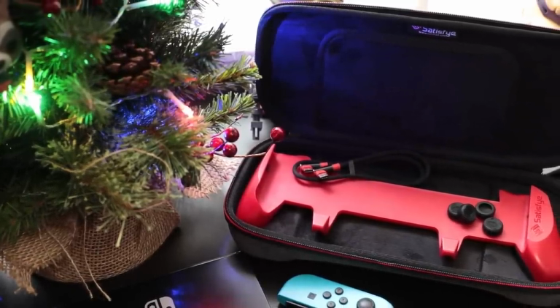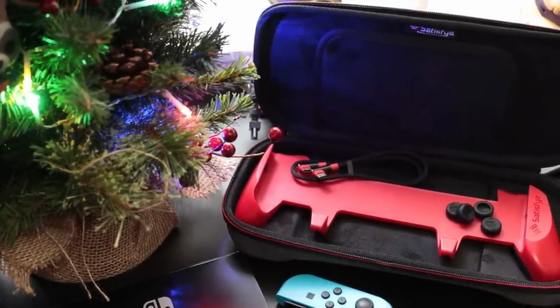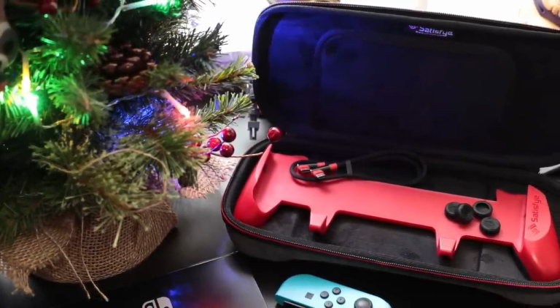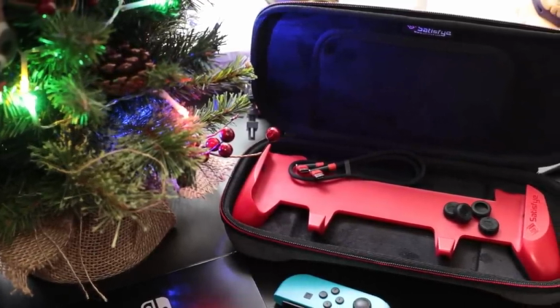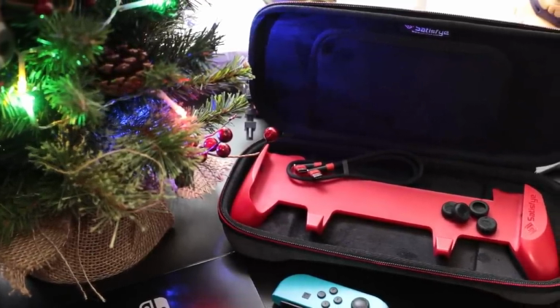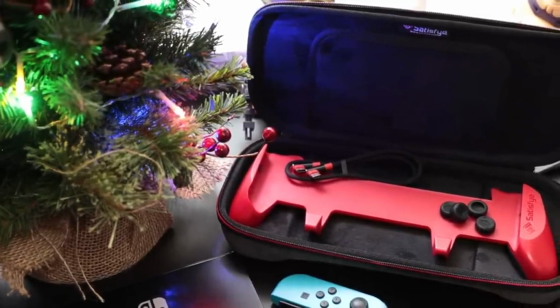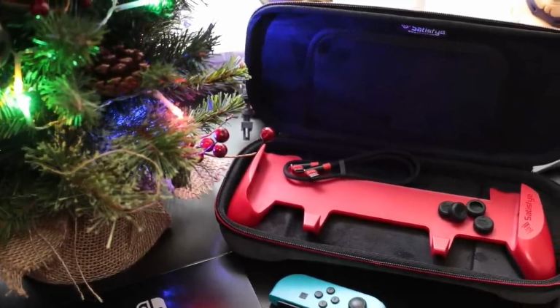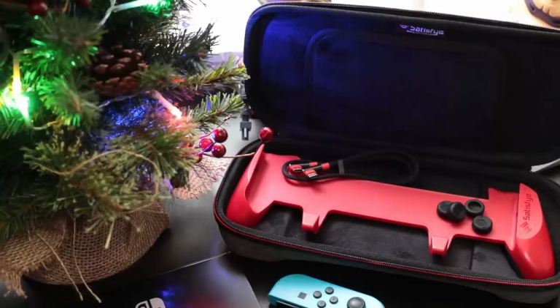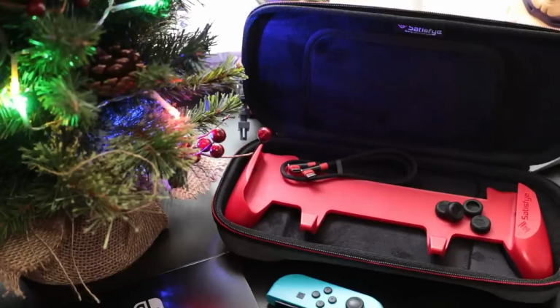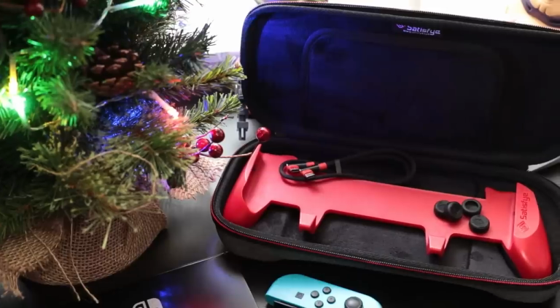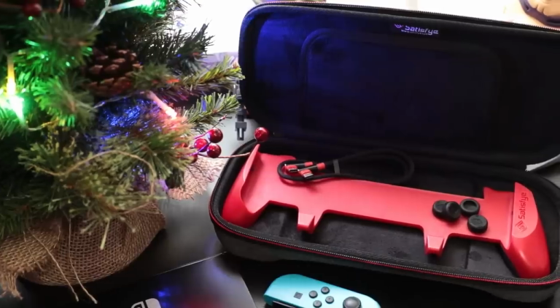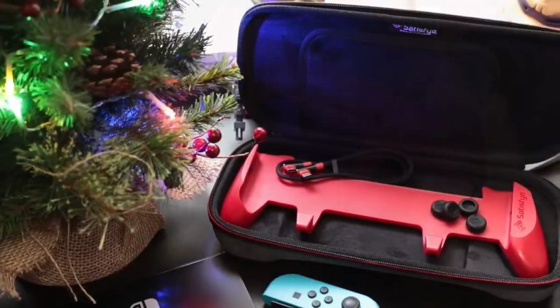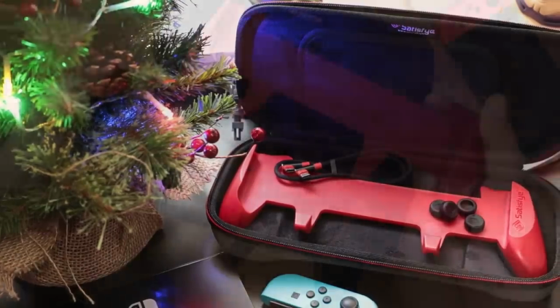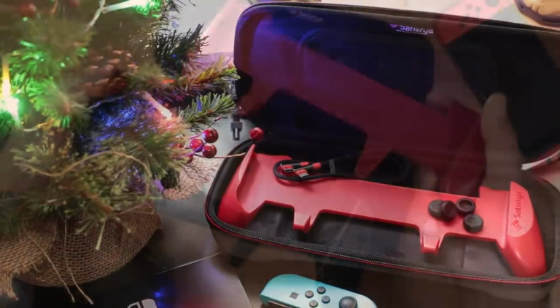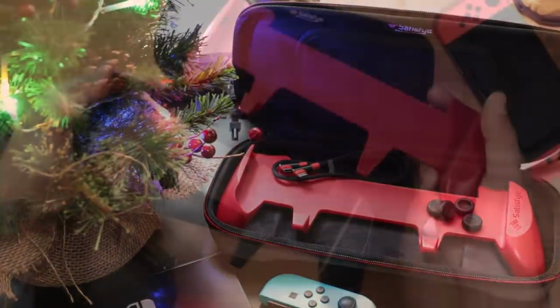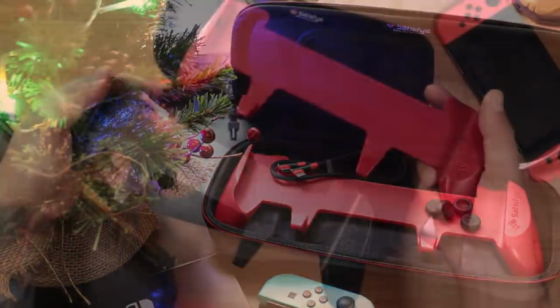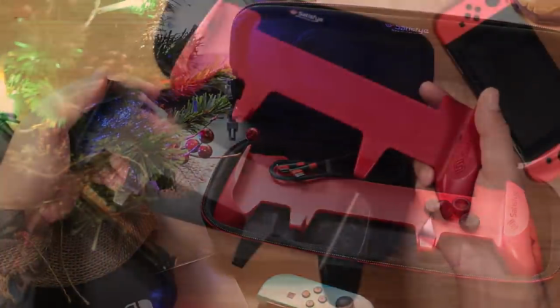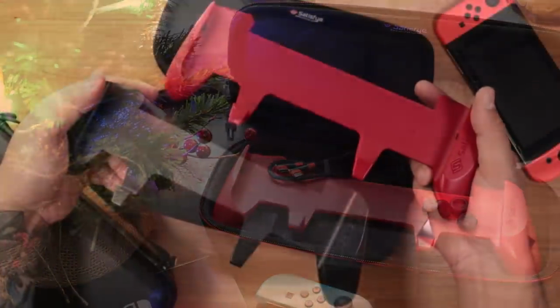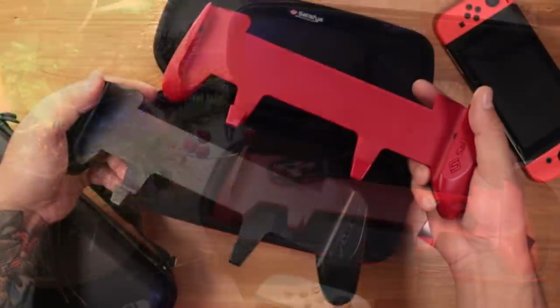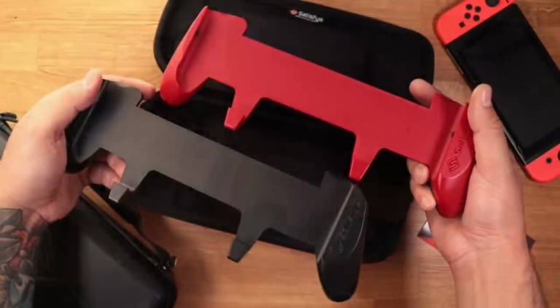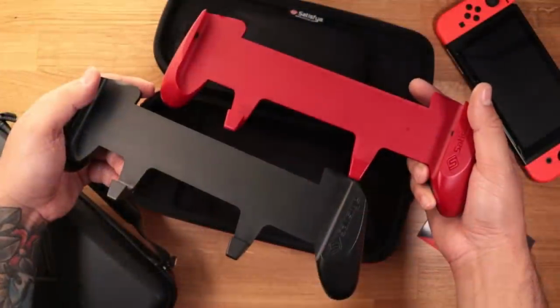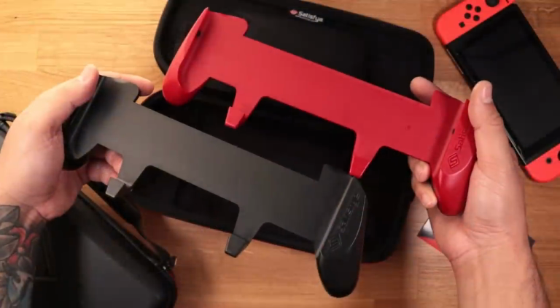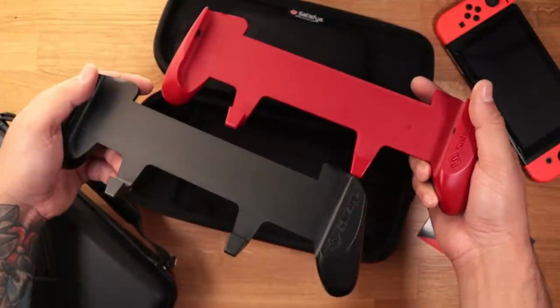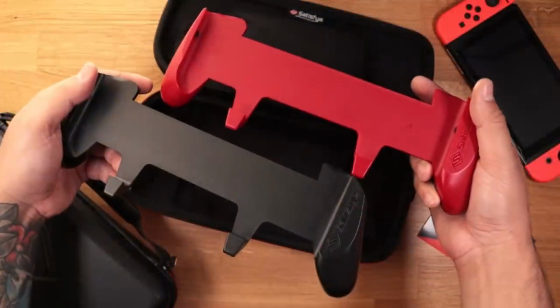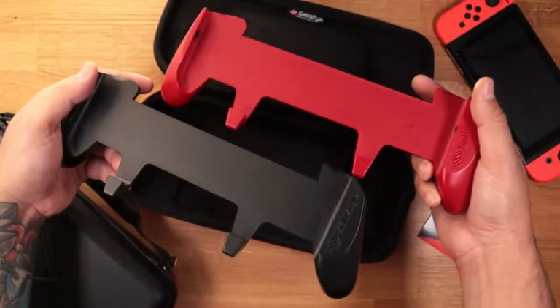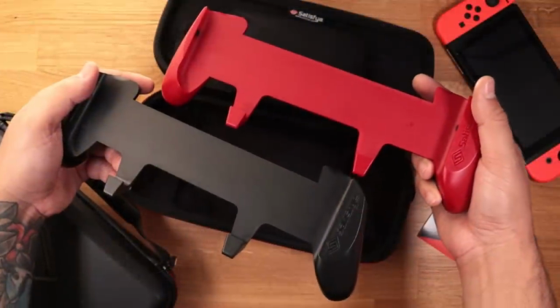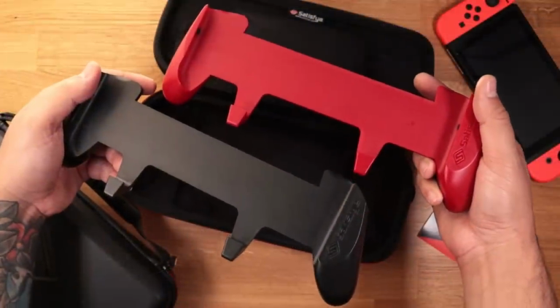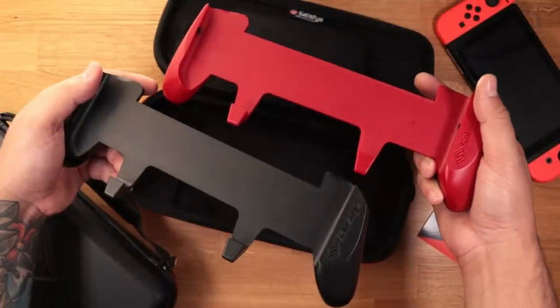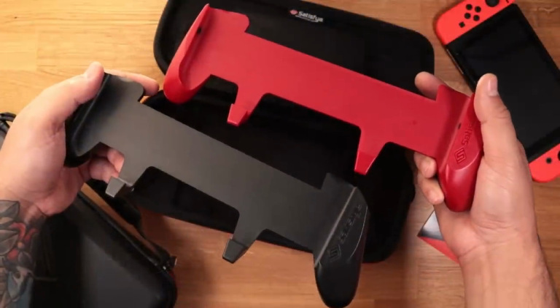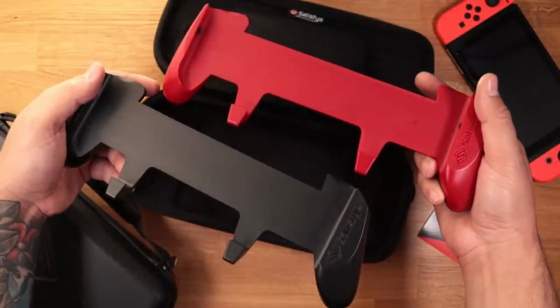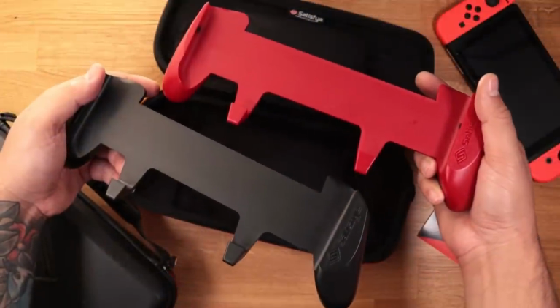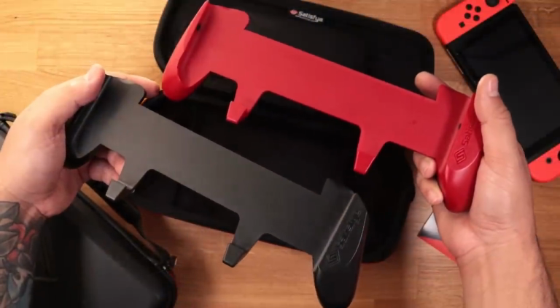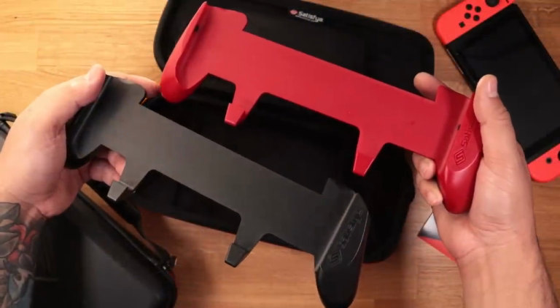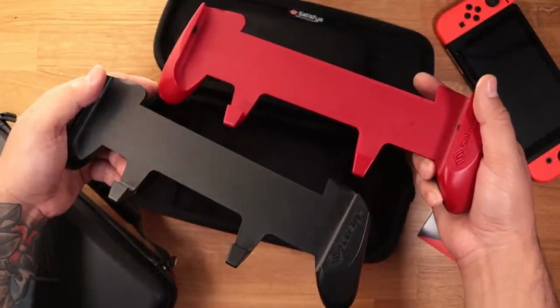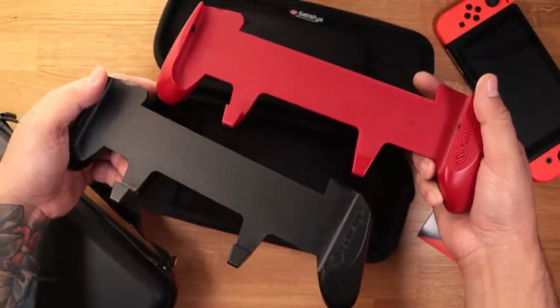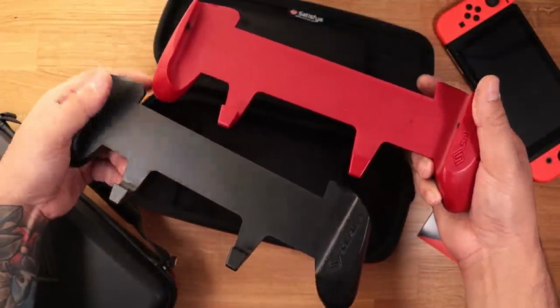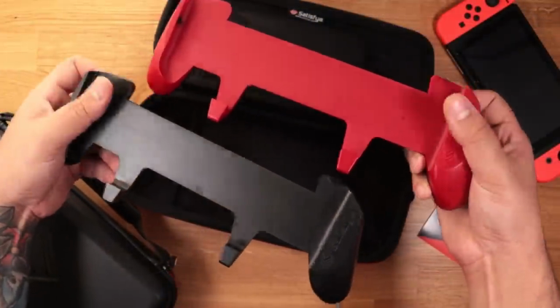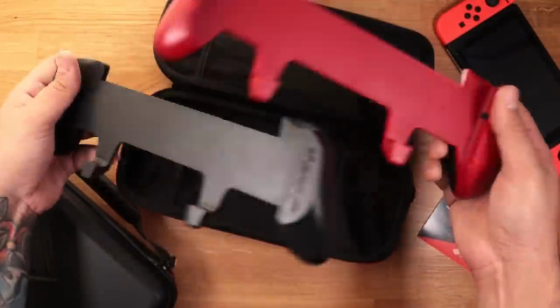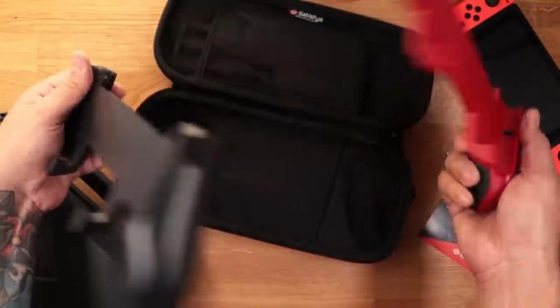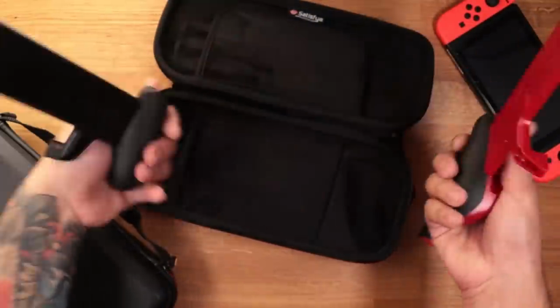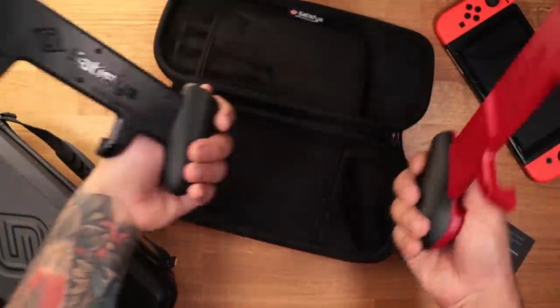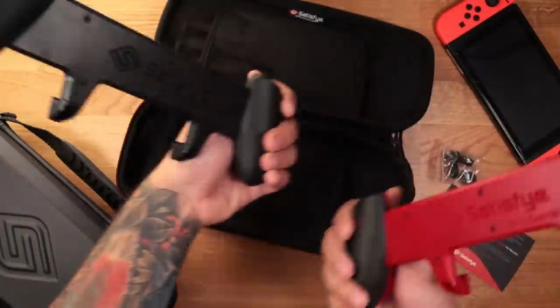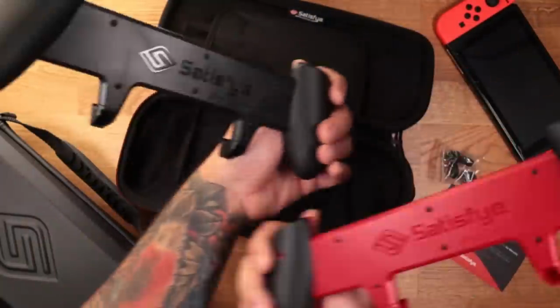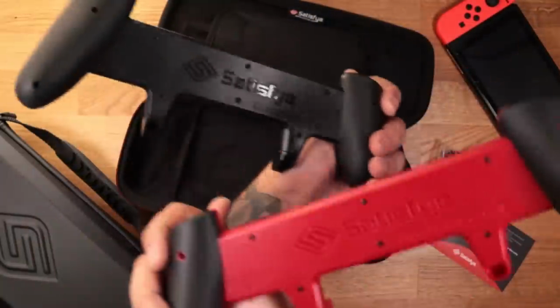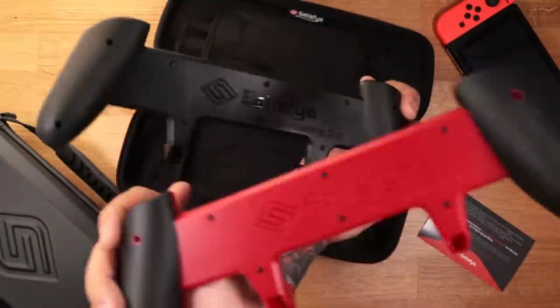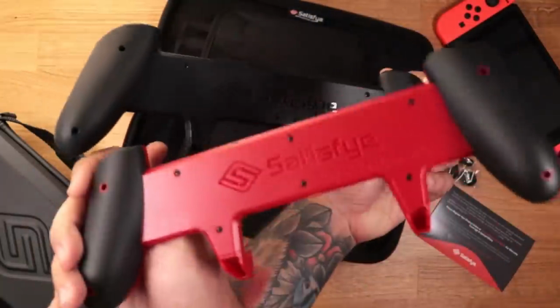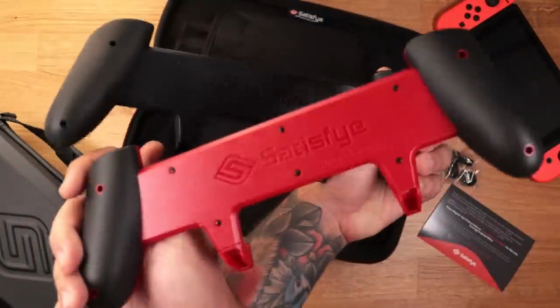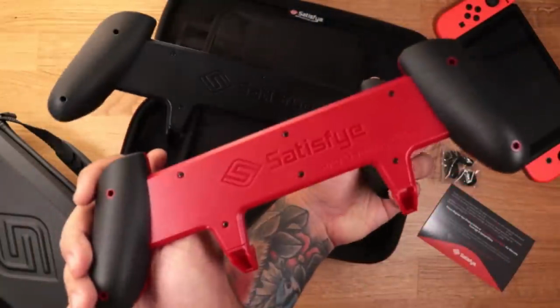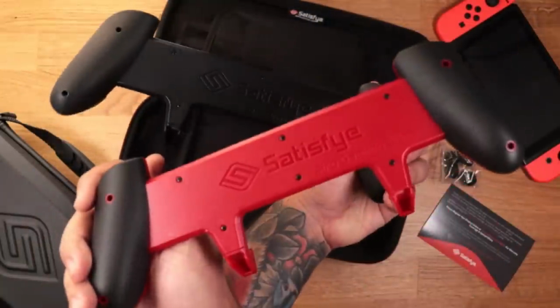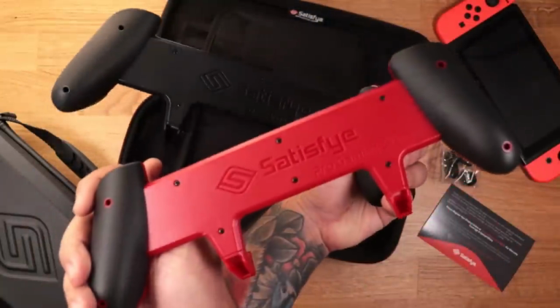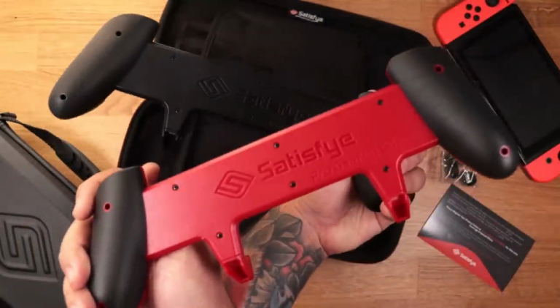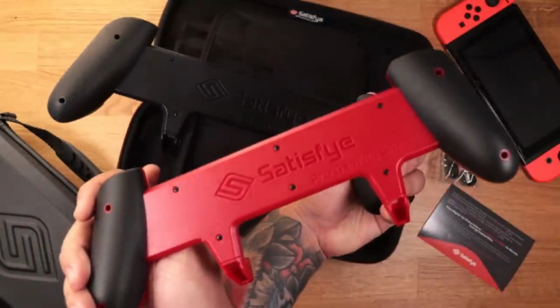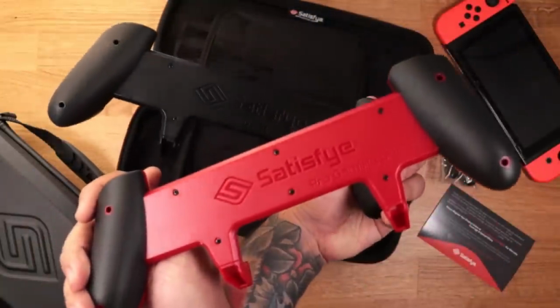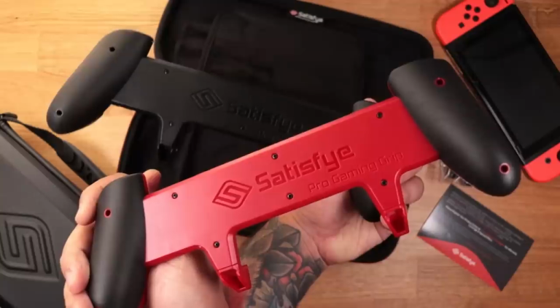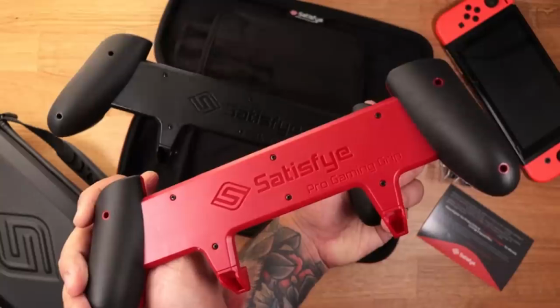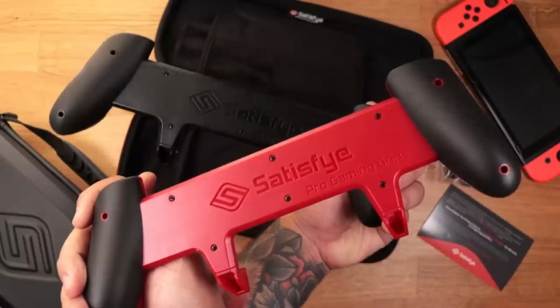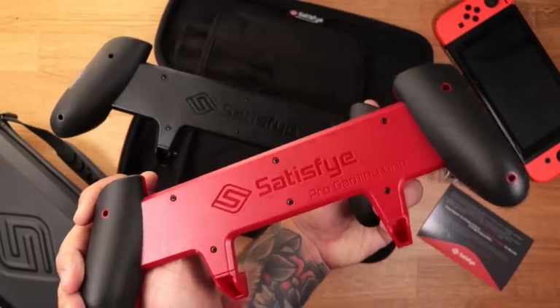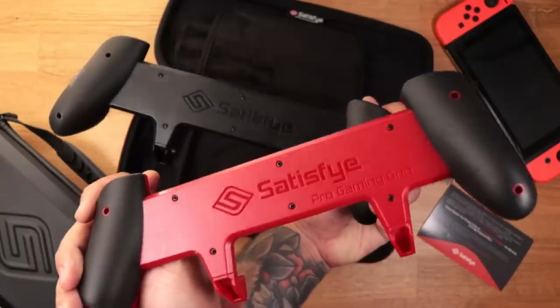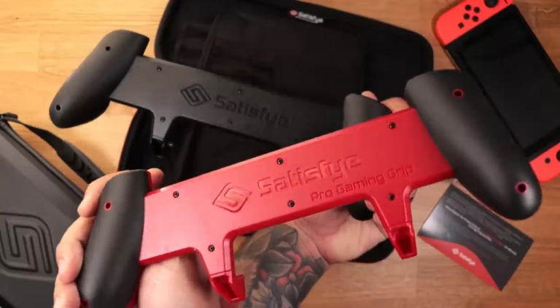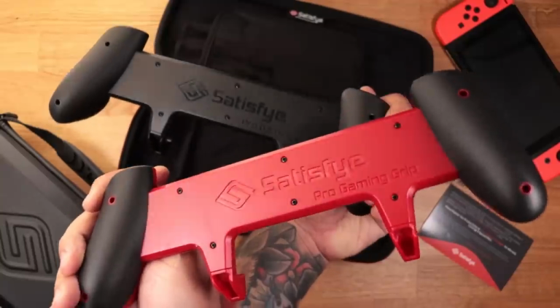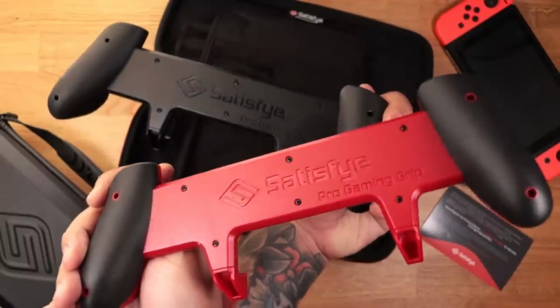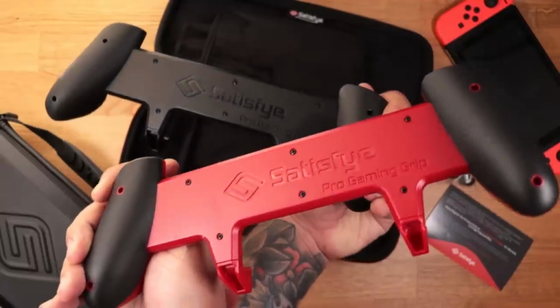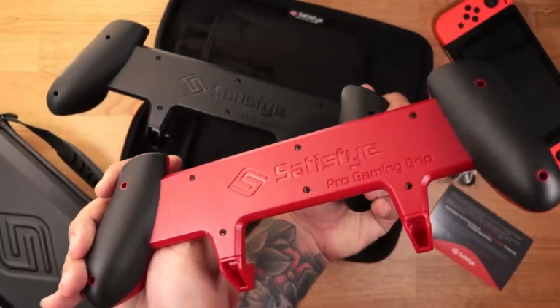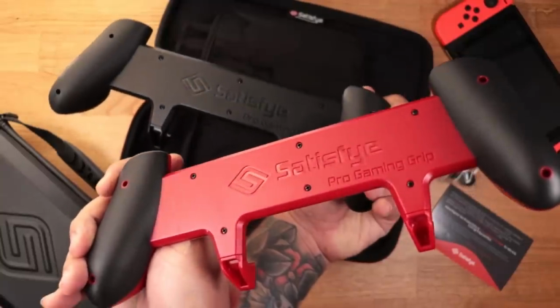Make sure to check out our review of the Pro Gaming Grip to see why it's our current favorite grip.